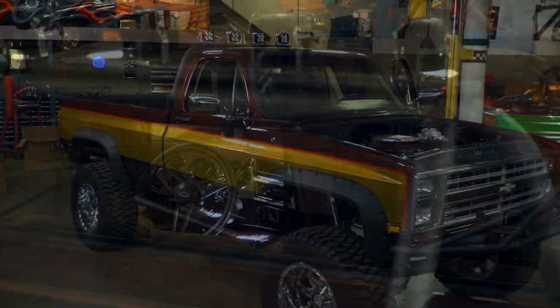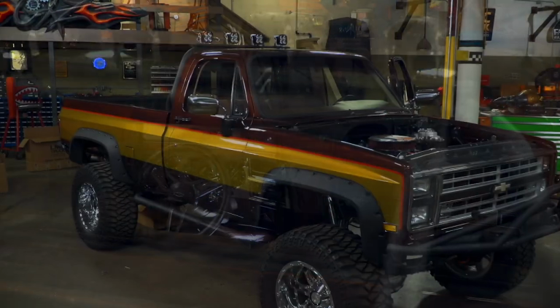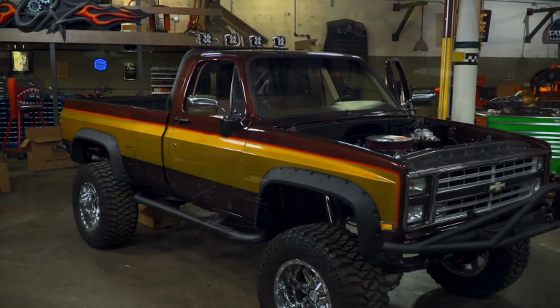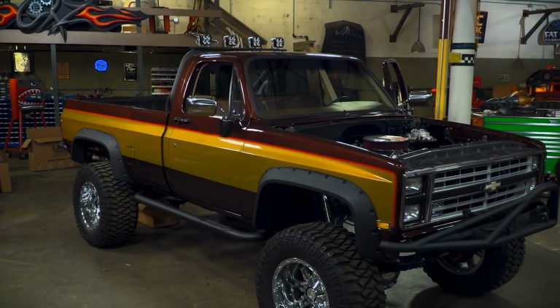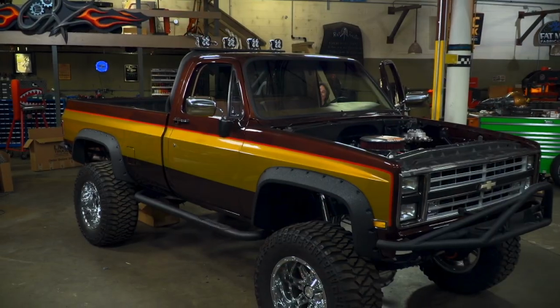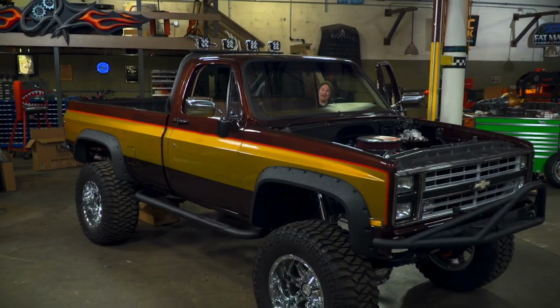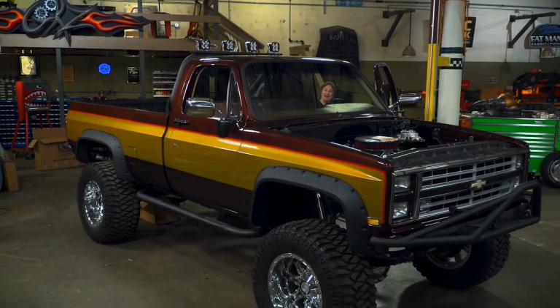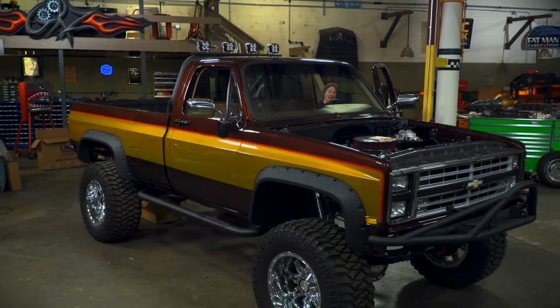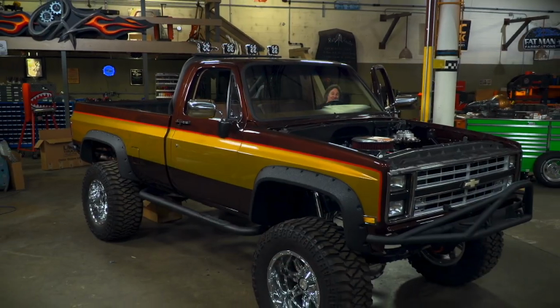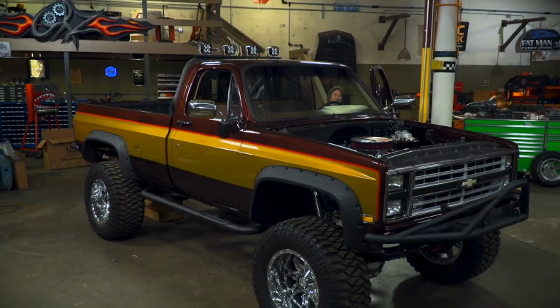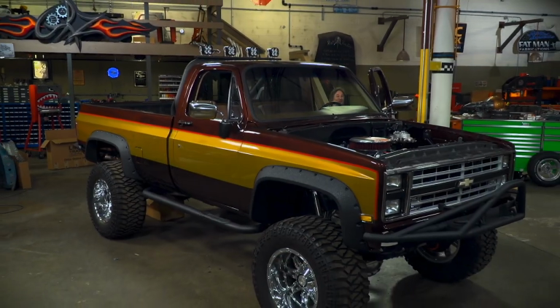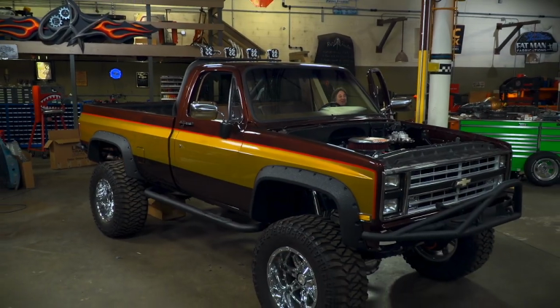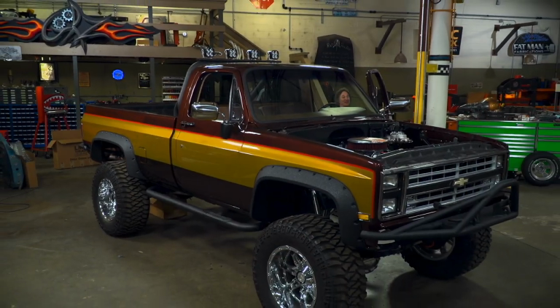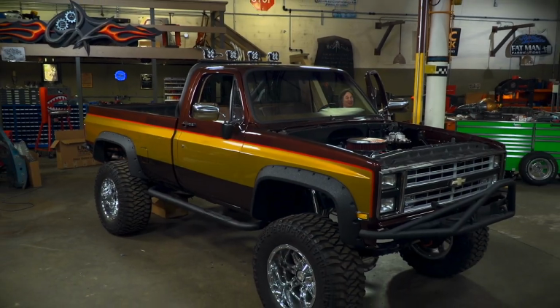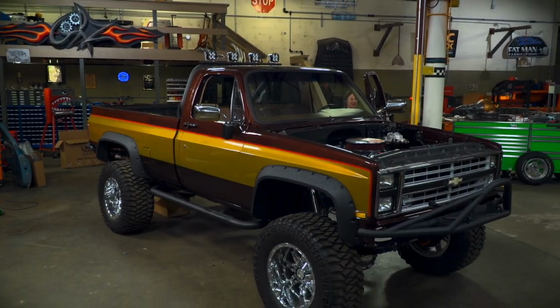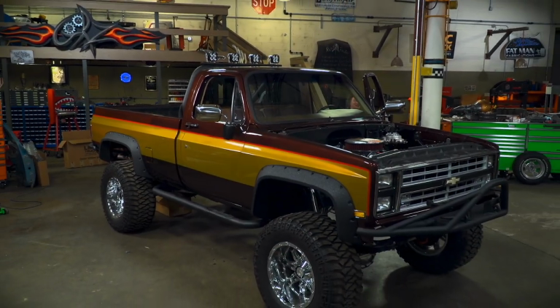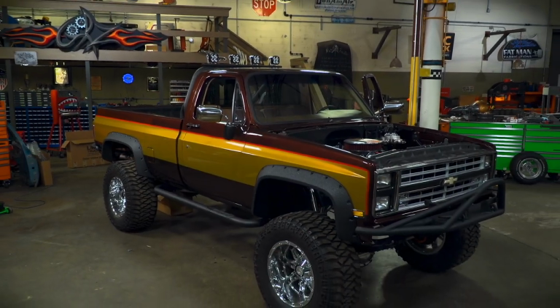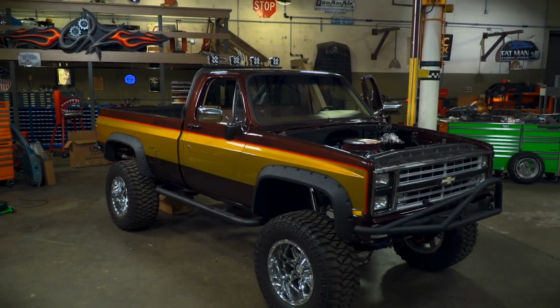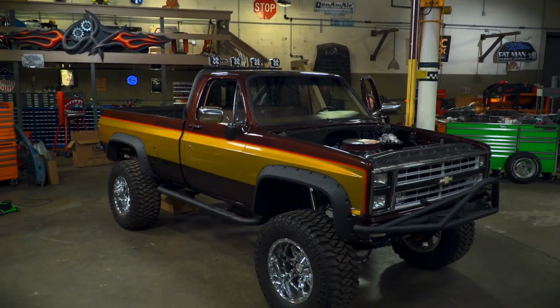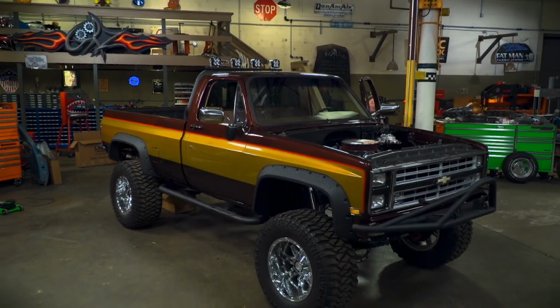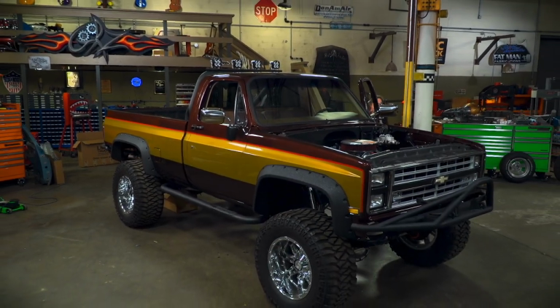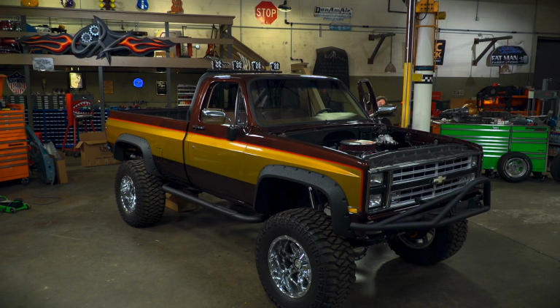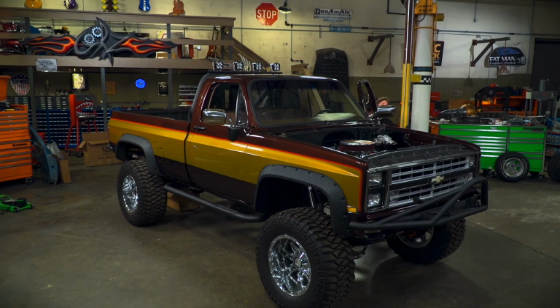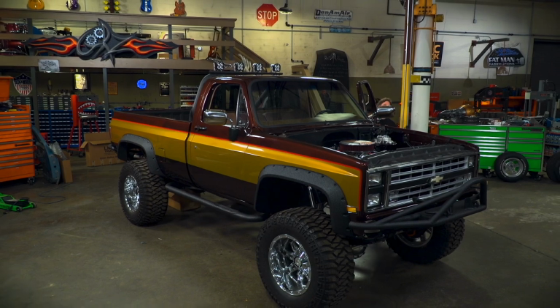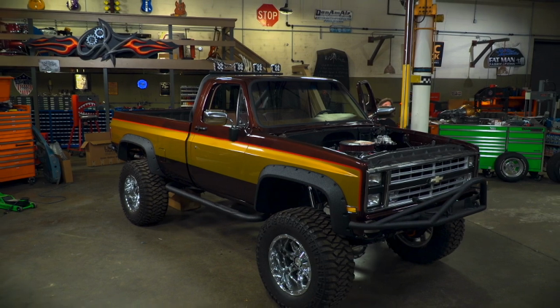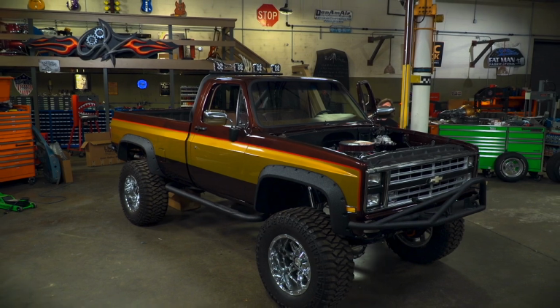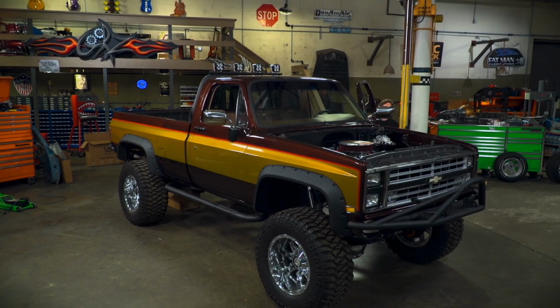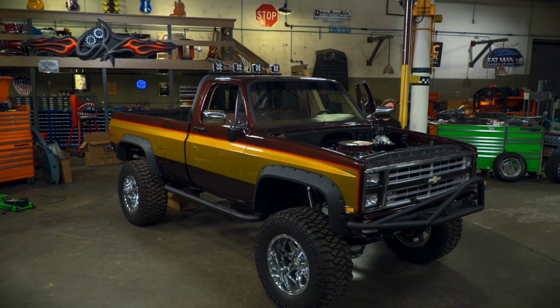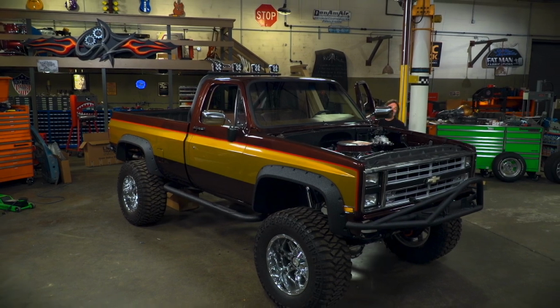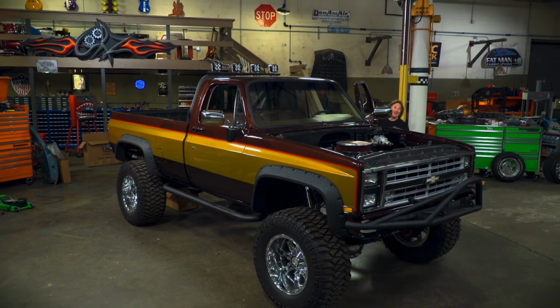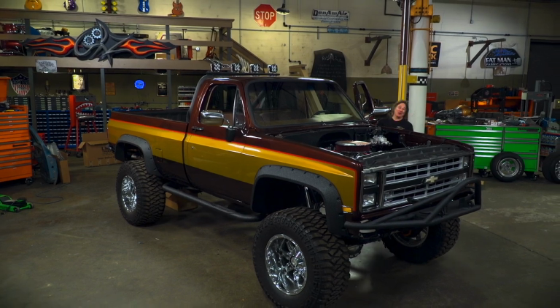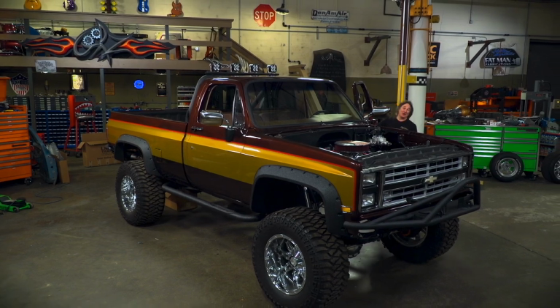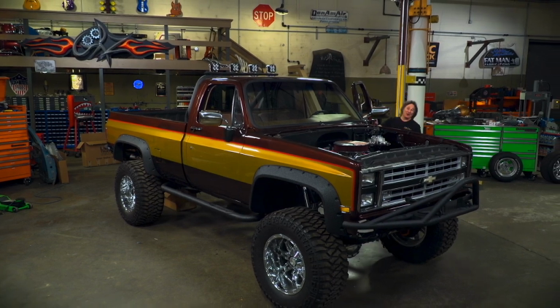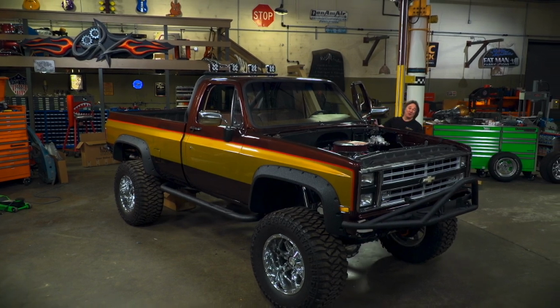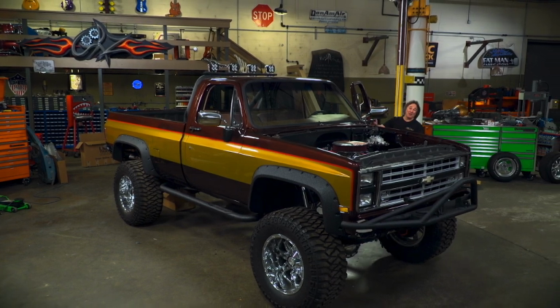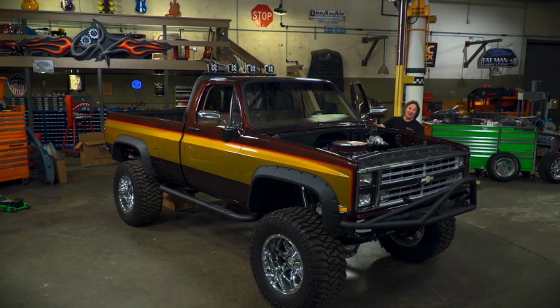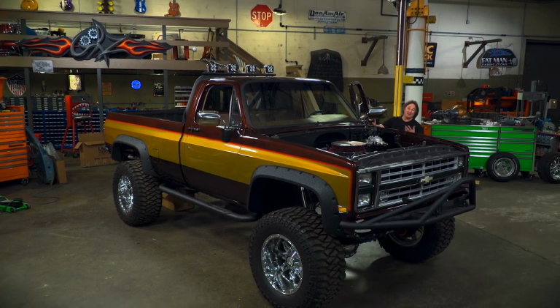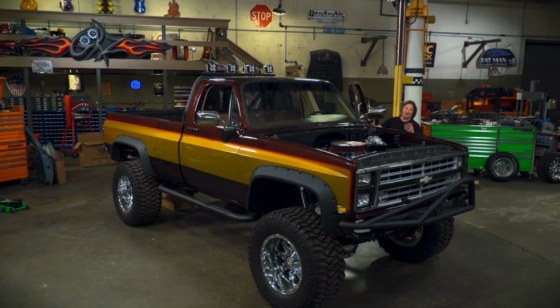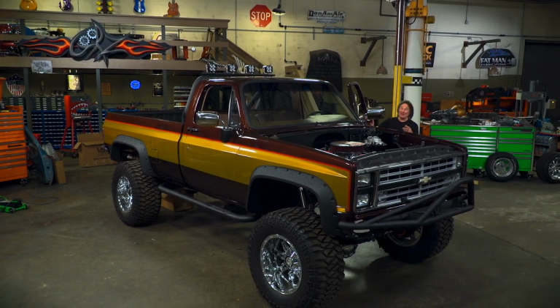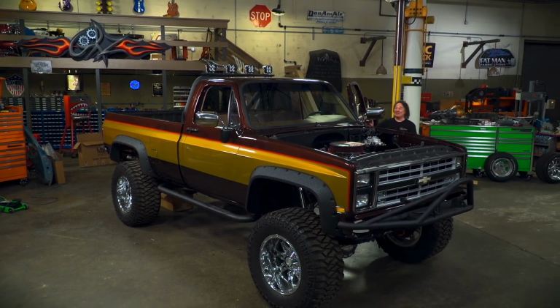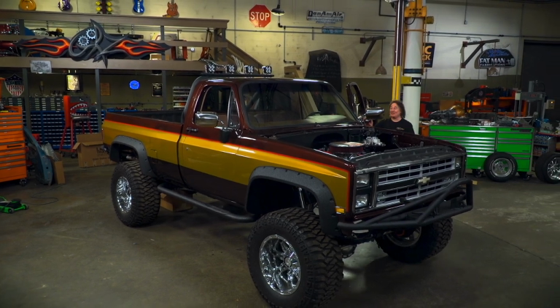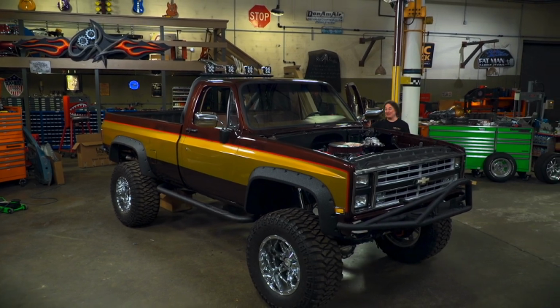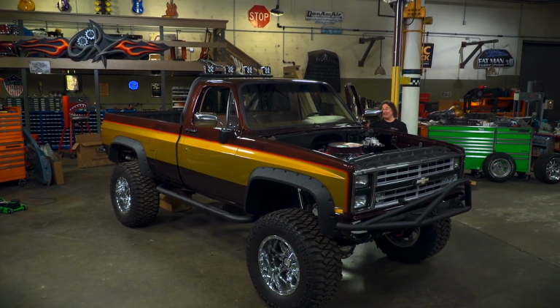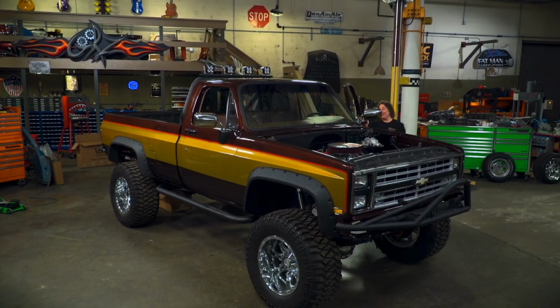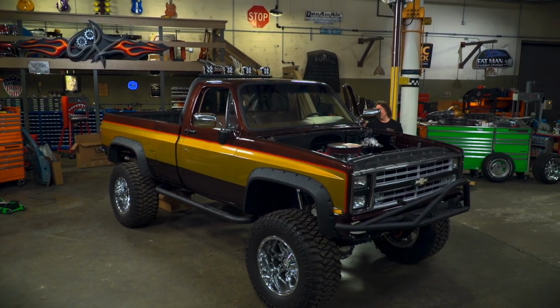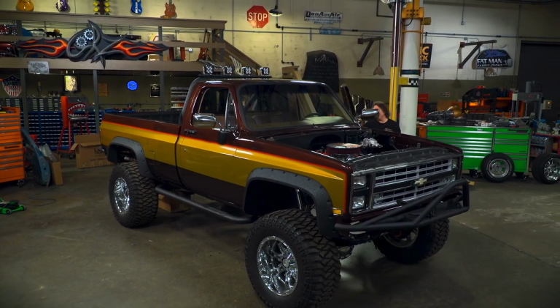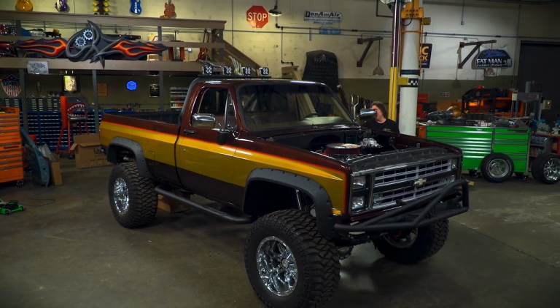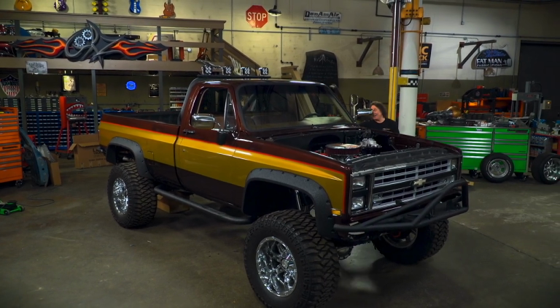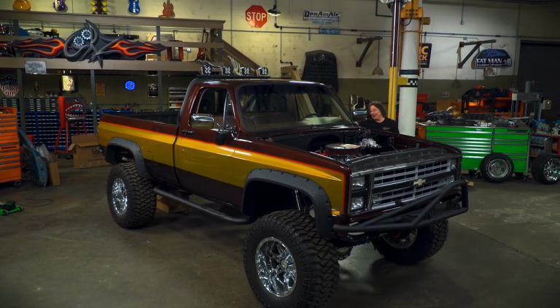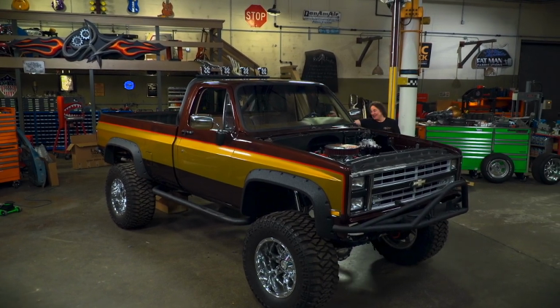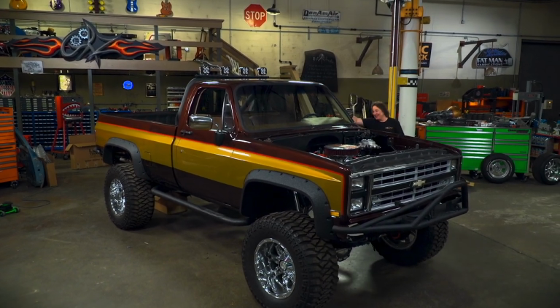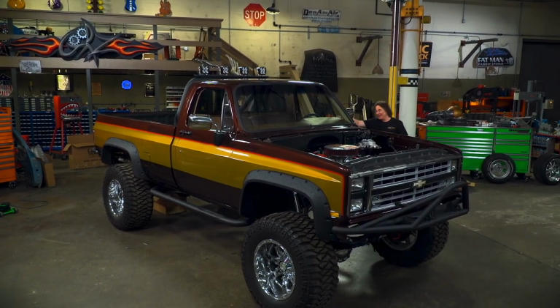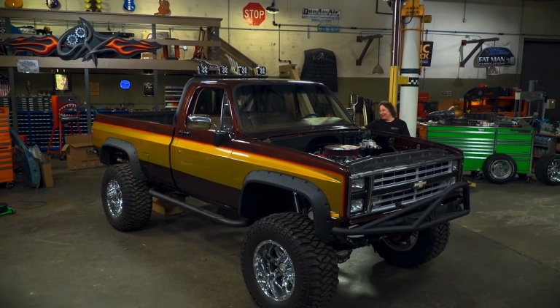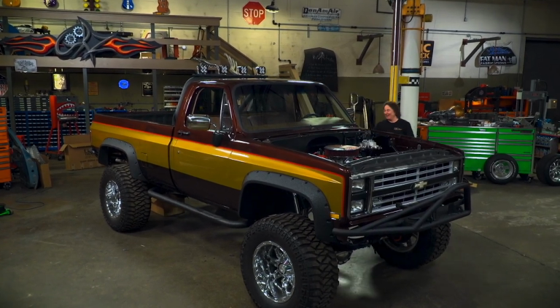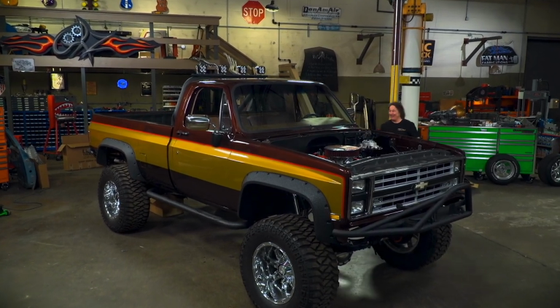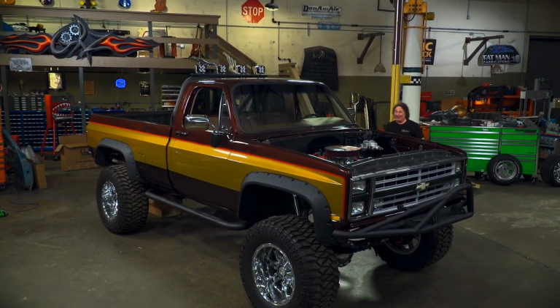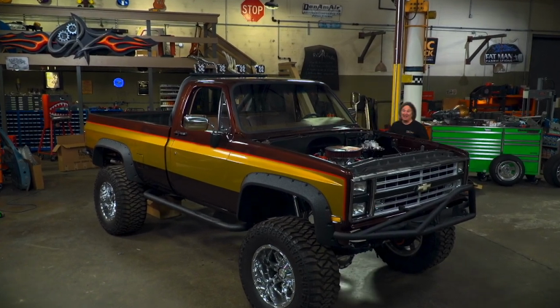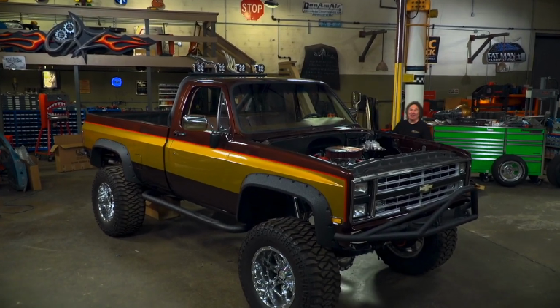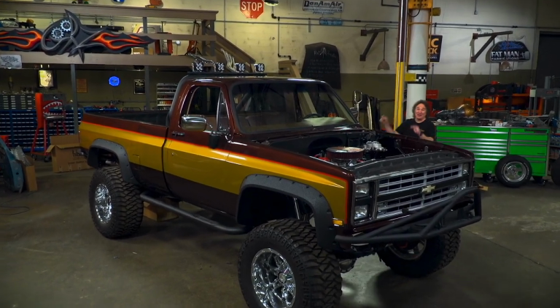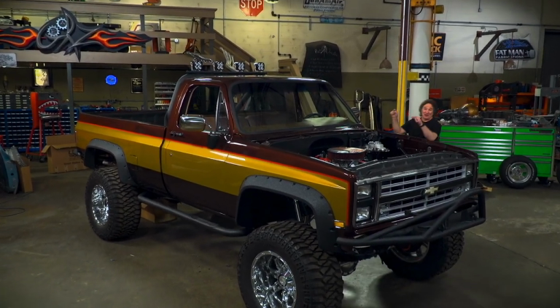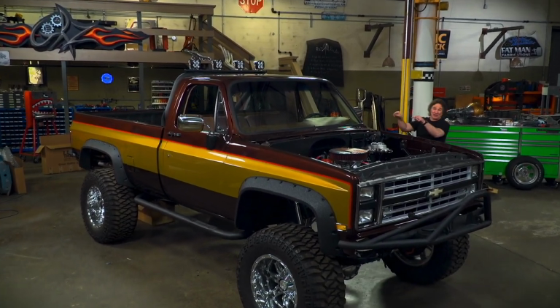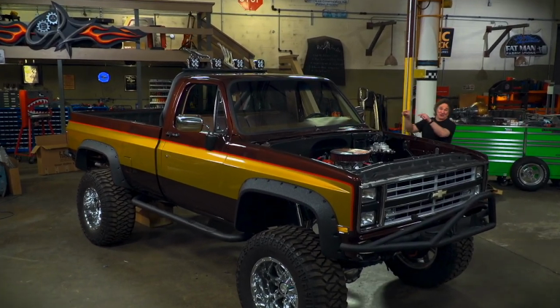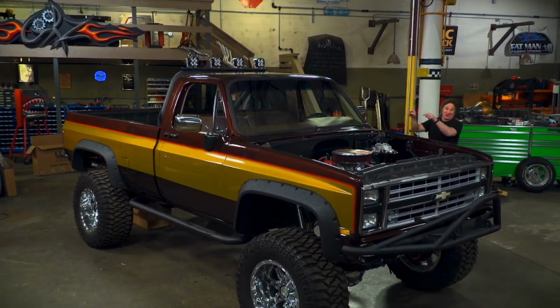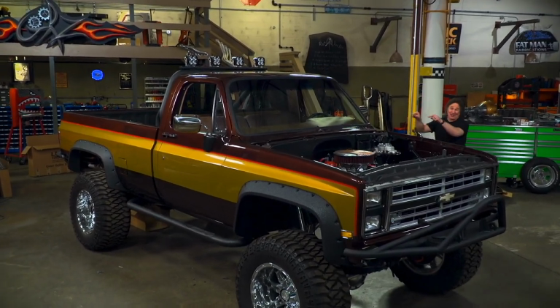I don't think there's a stuntman around that wouldn't want to spend some seat time in this rig.